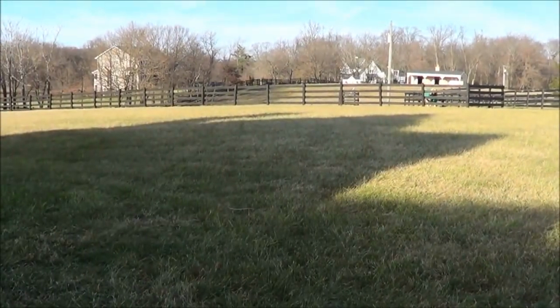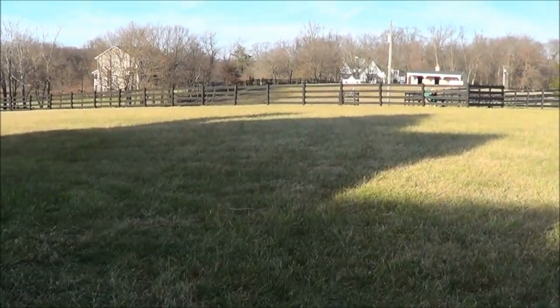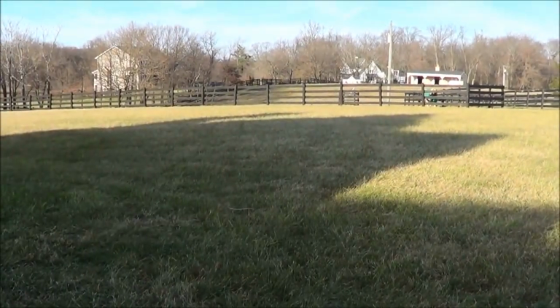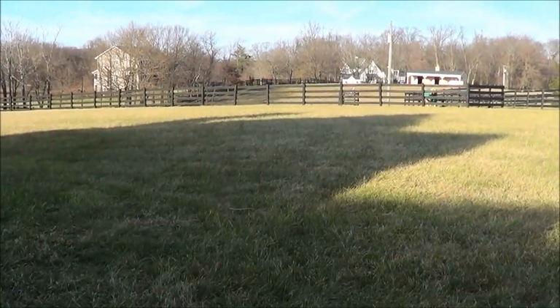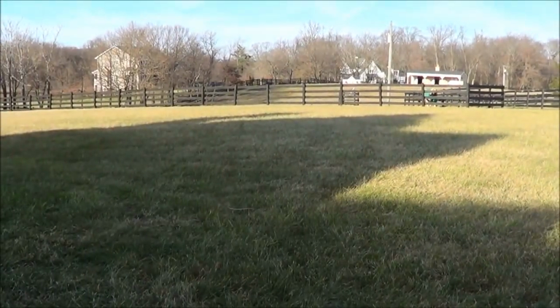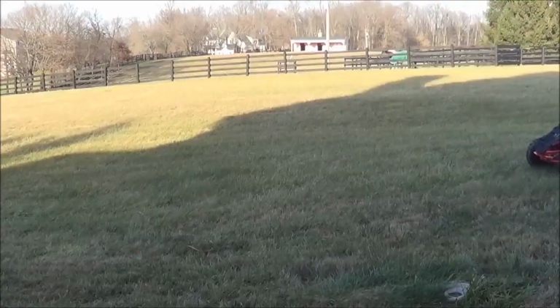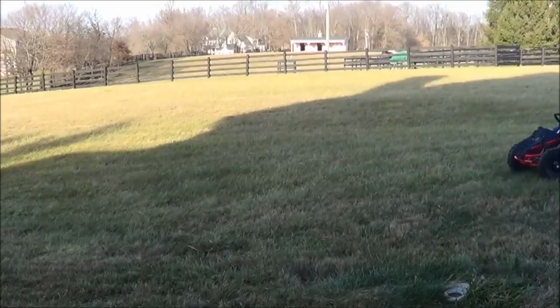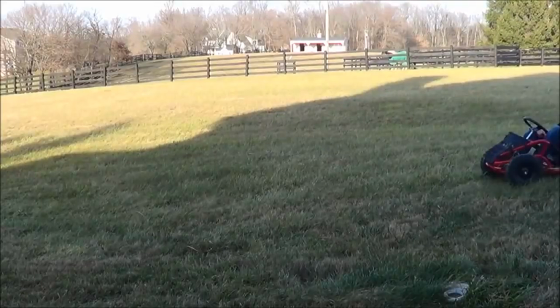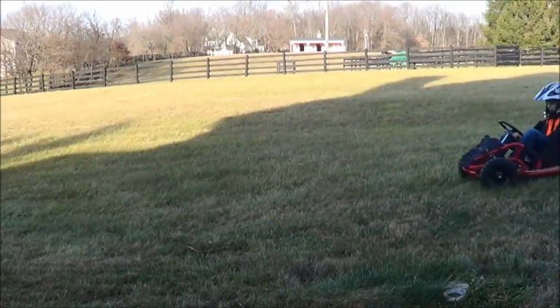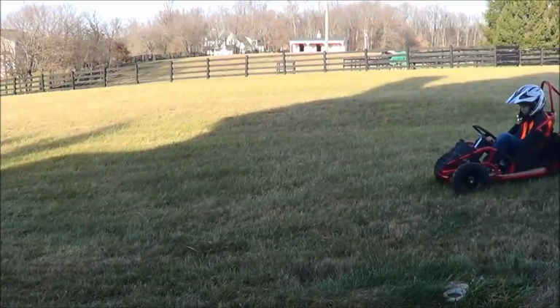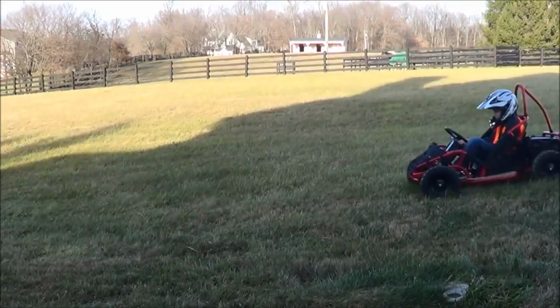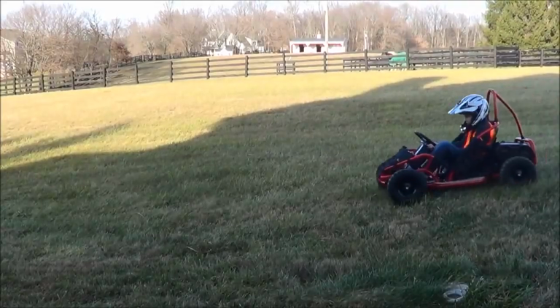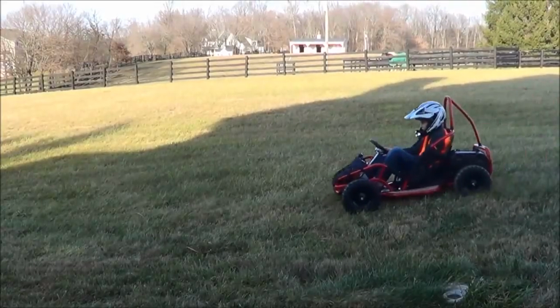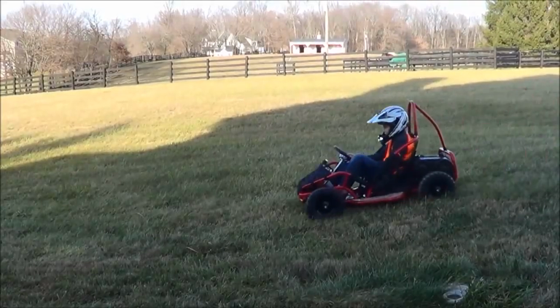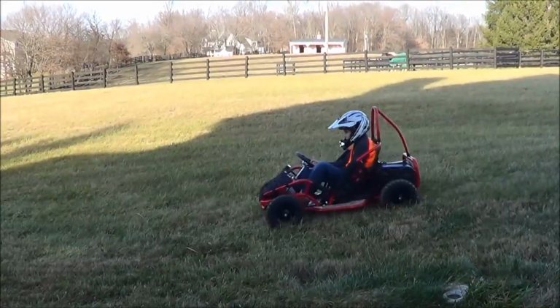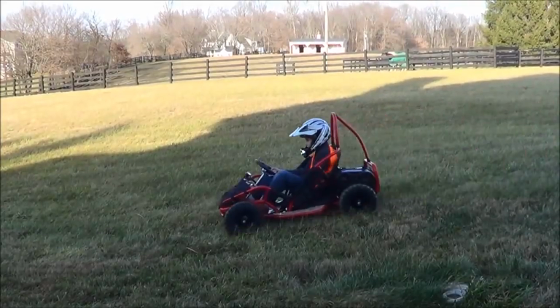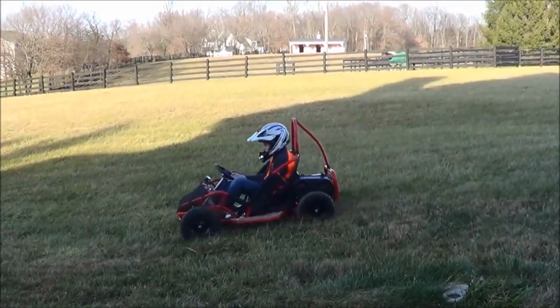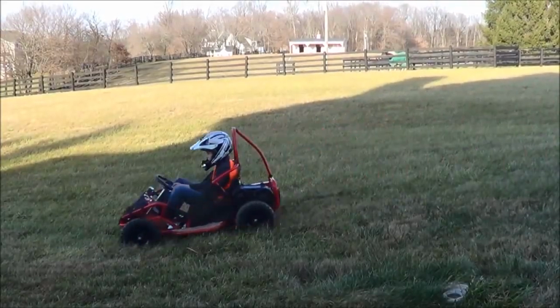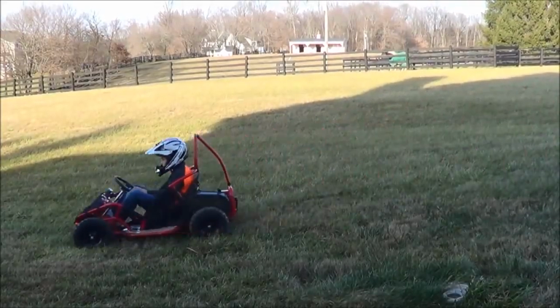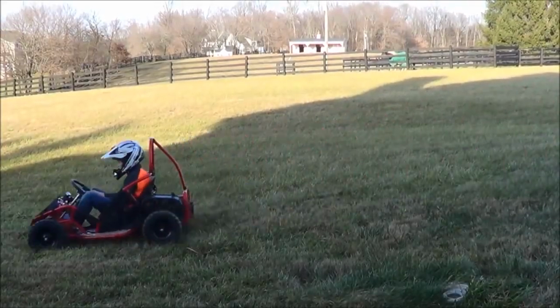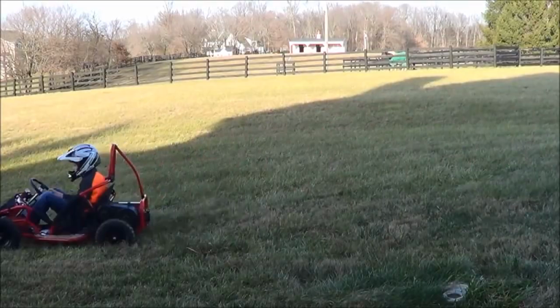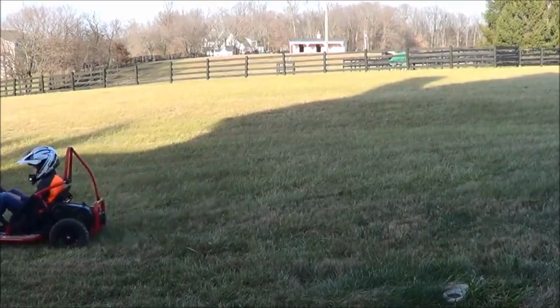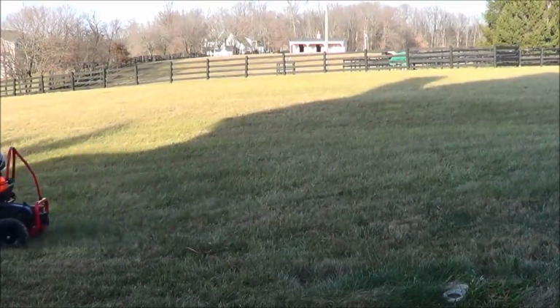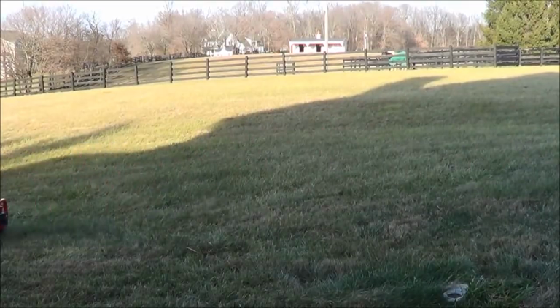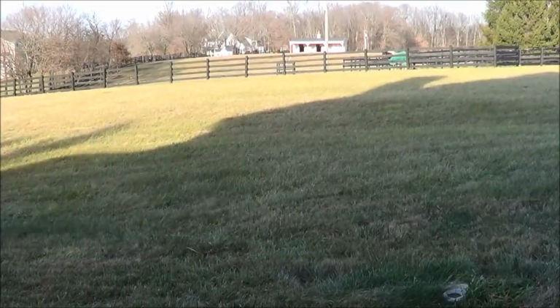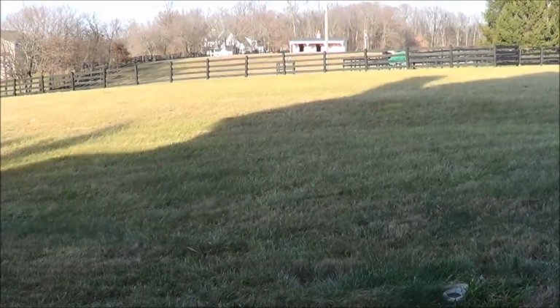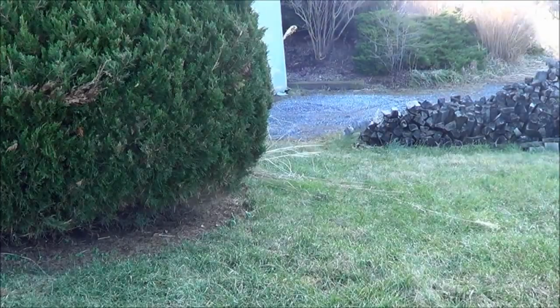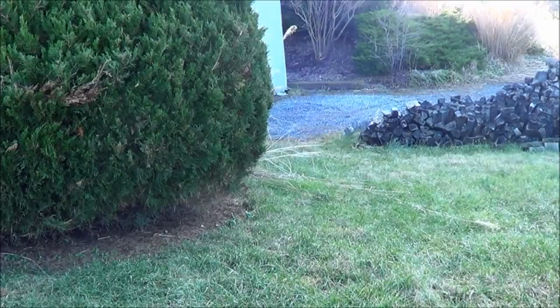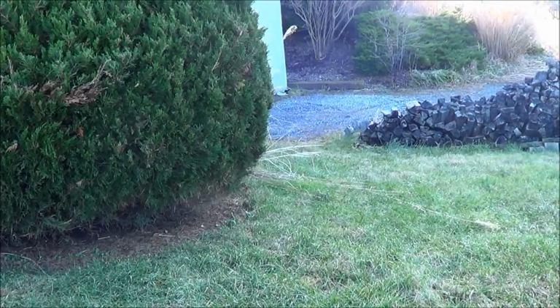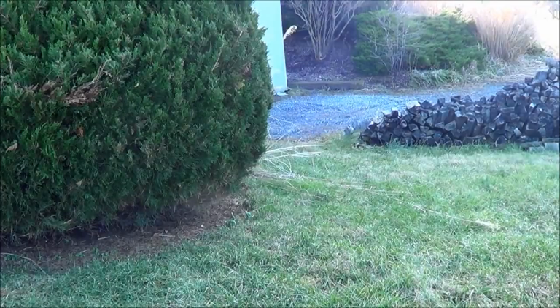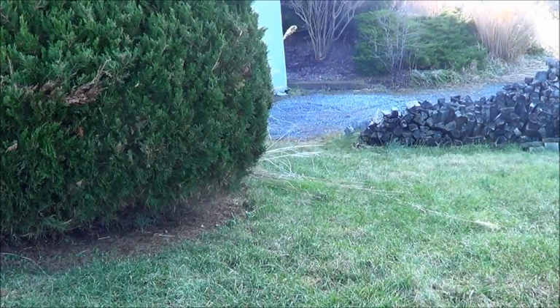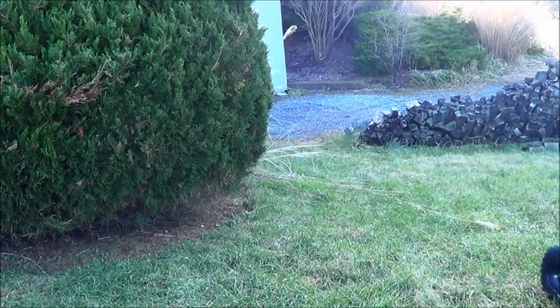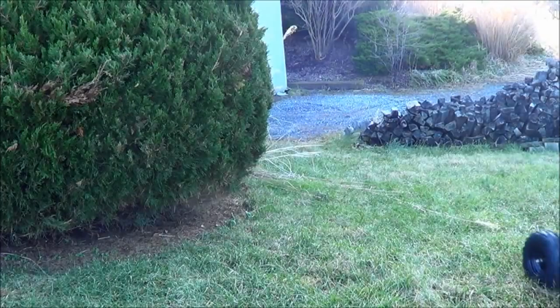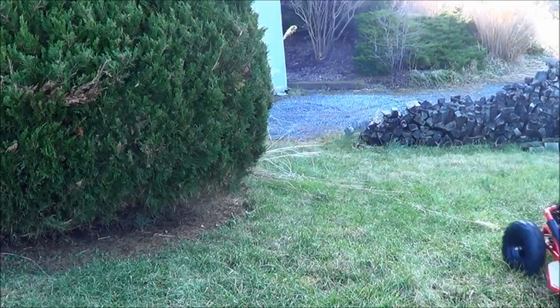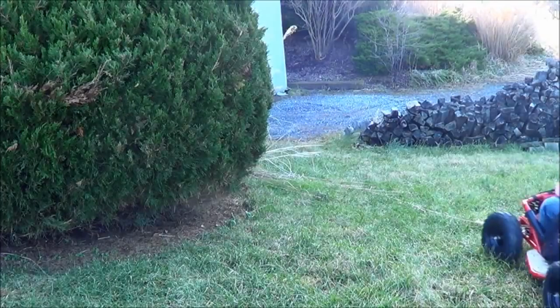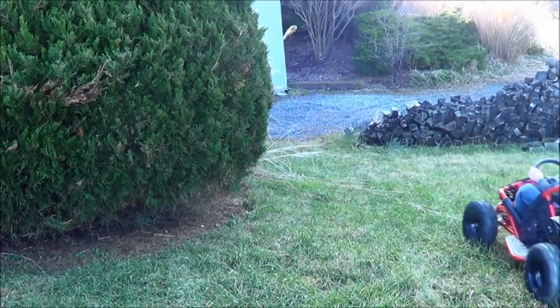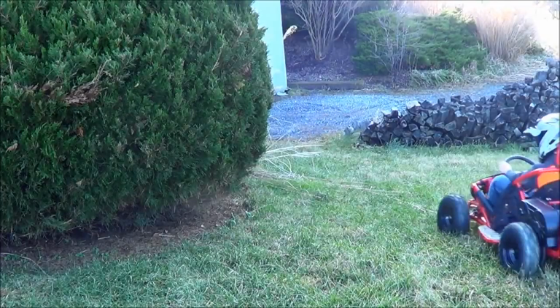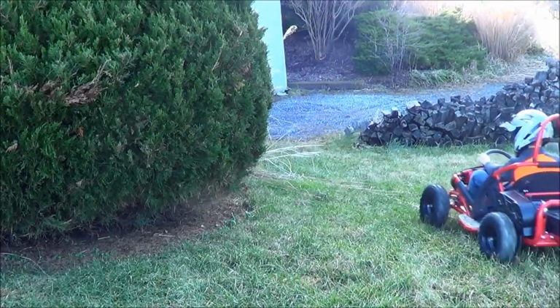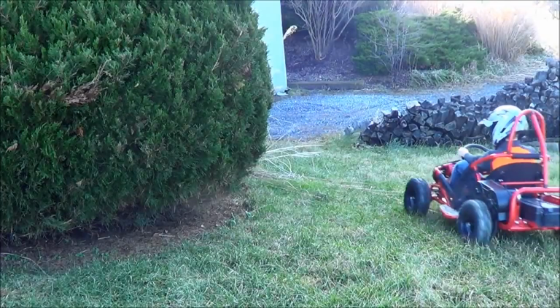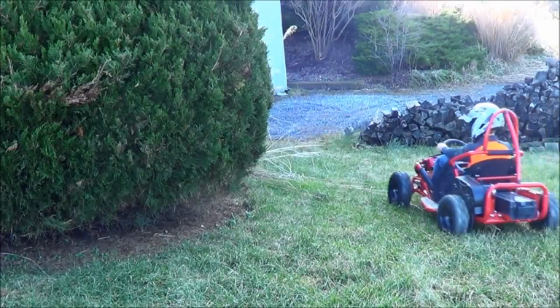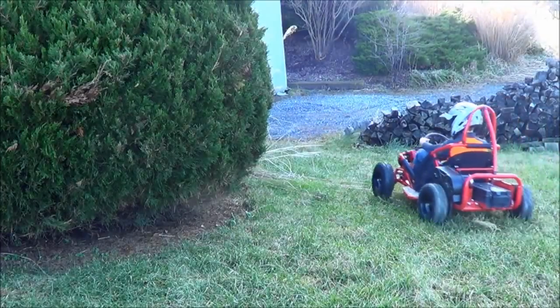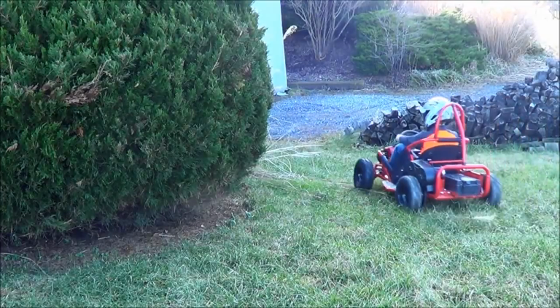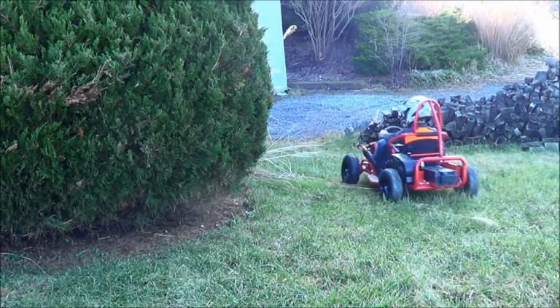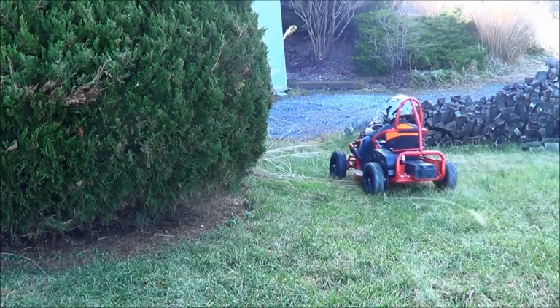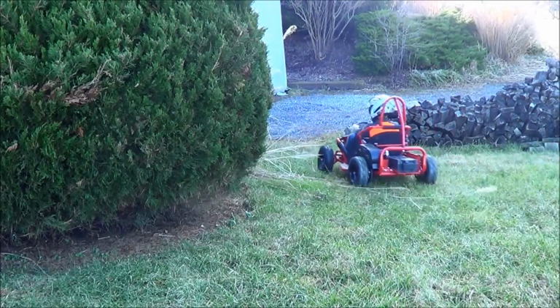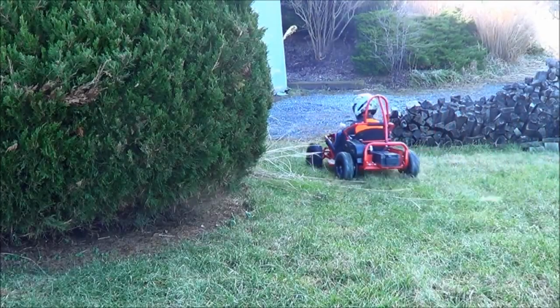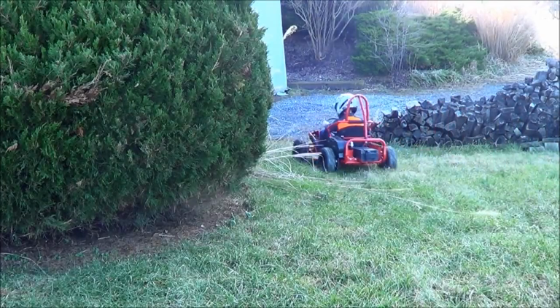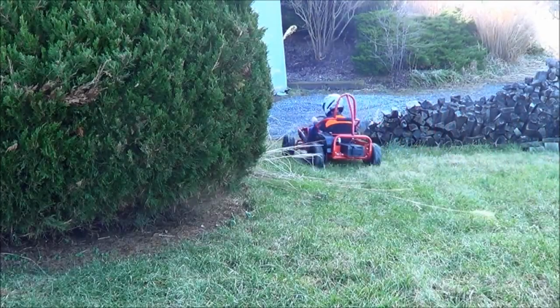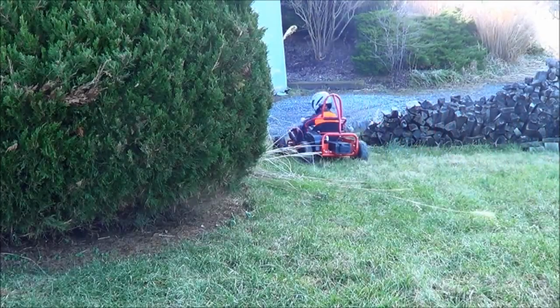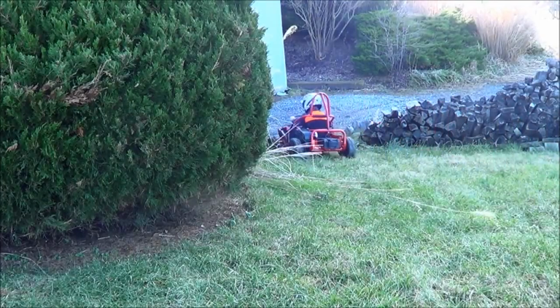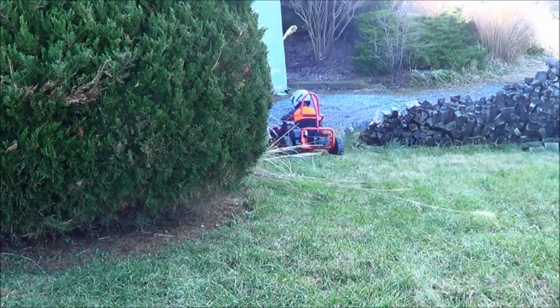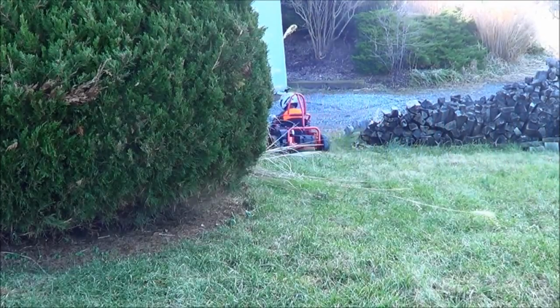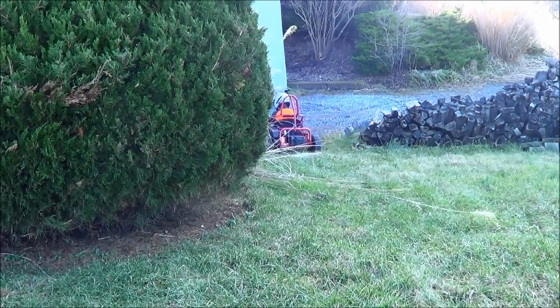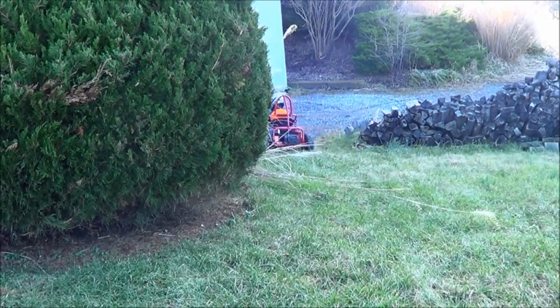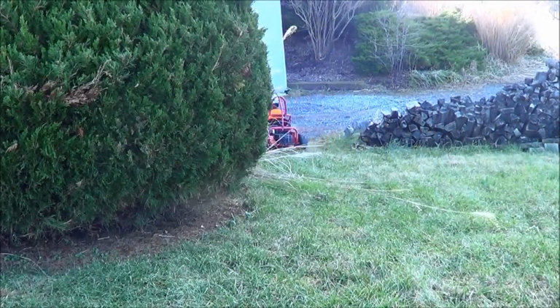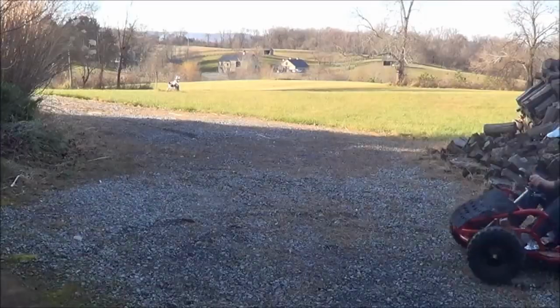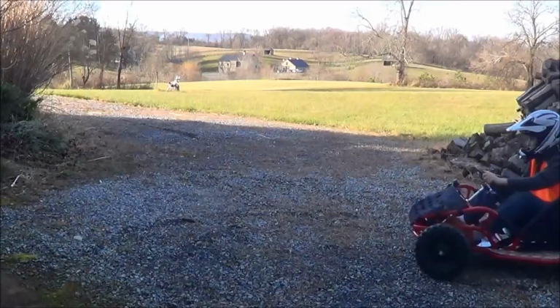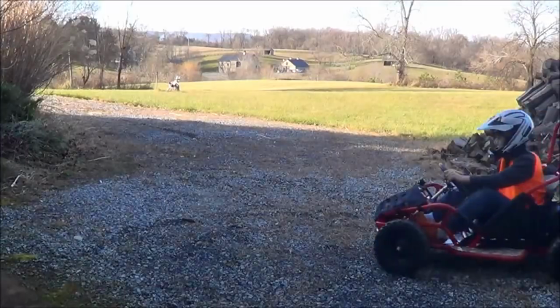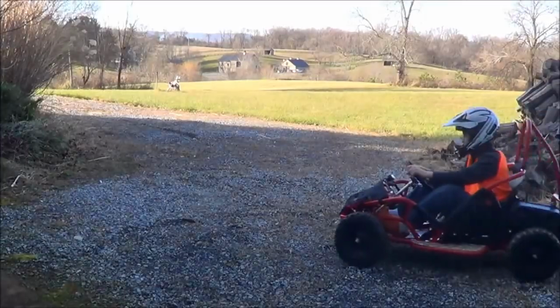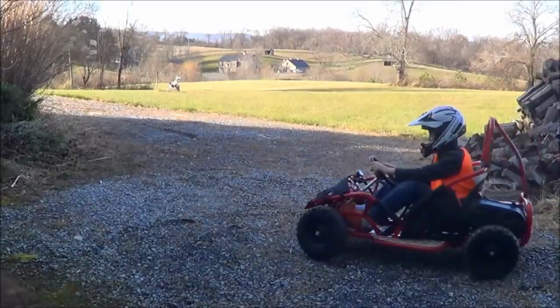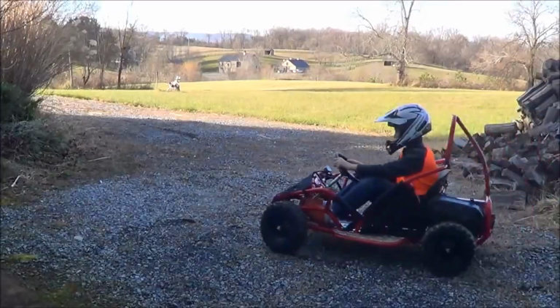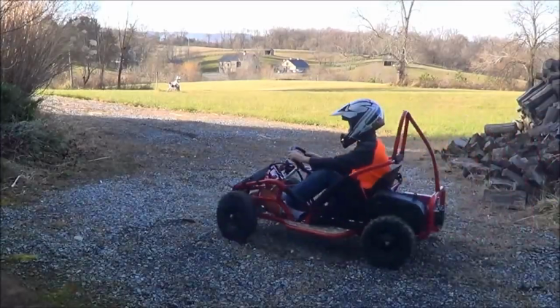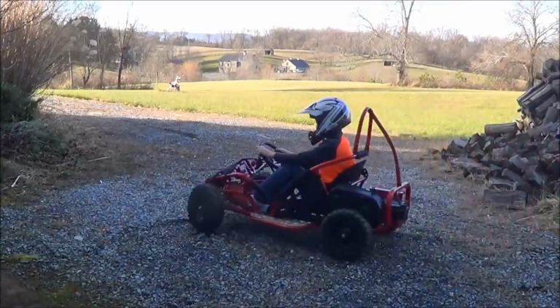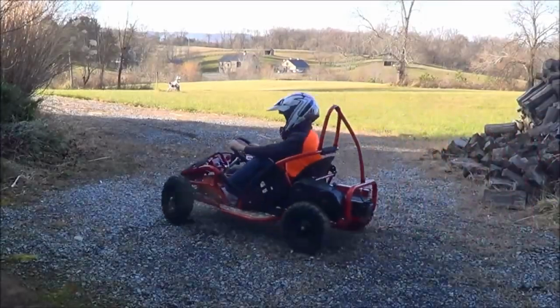The go-kart is very quiet because of the electric motor. It would be great for people who want to ride a go-kart but don't want to bother their neighbors.